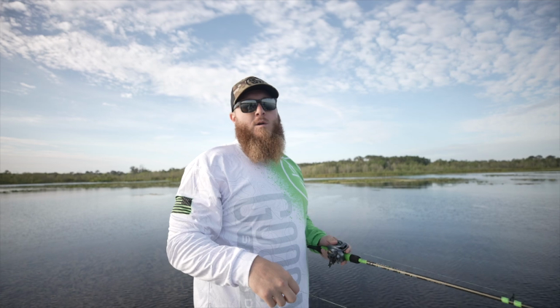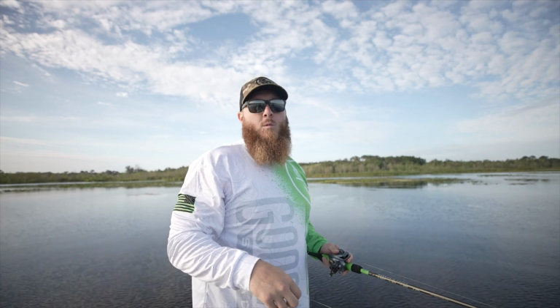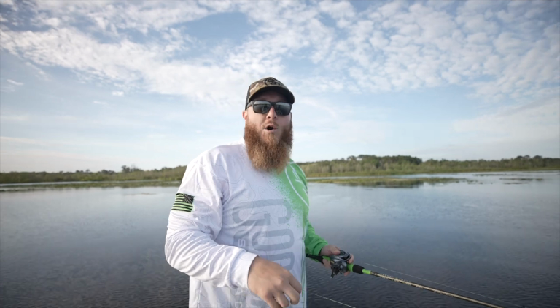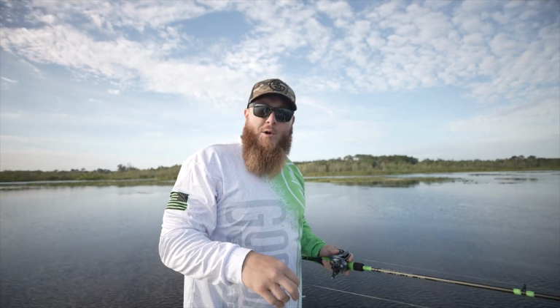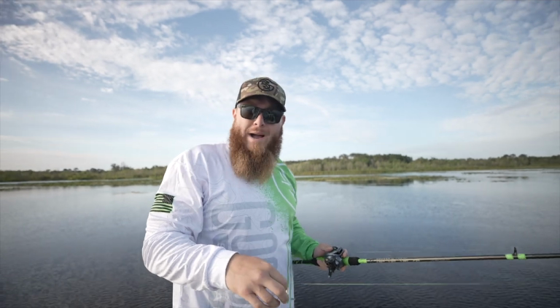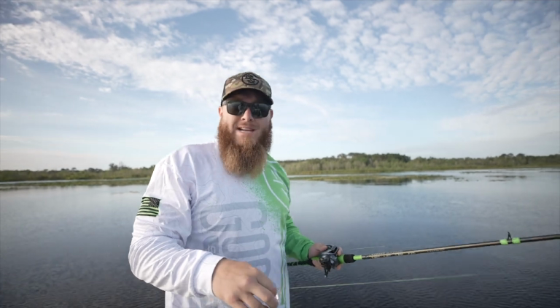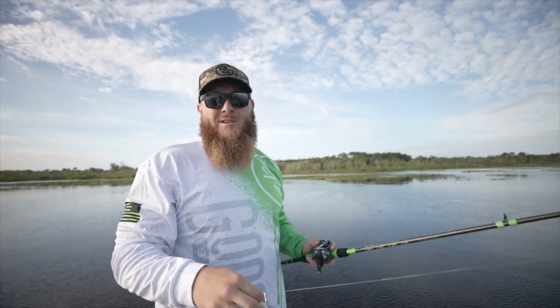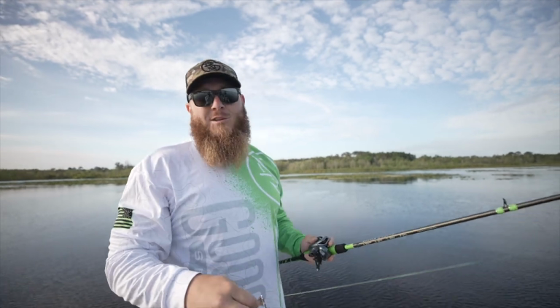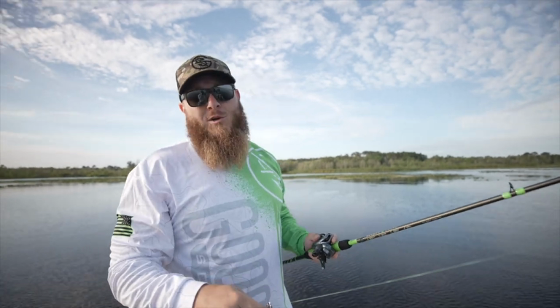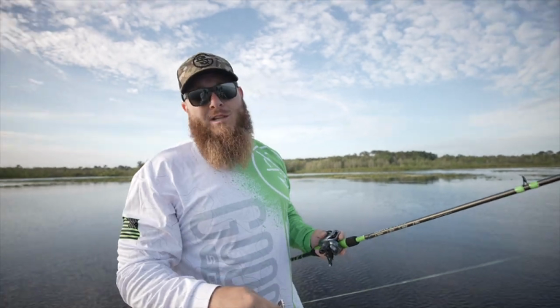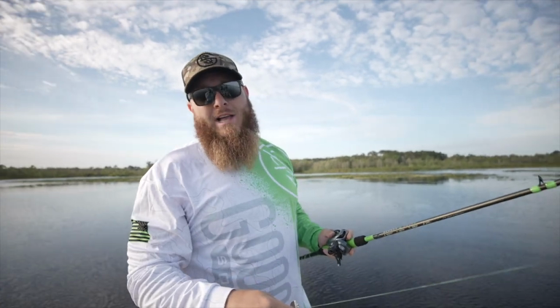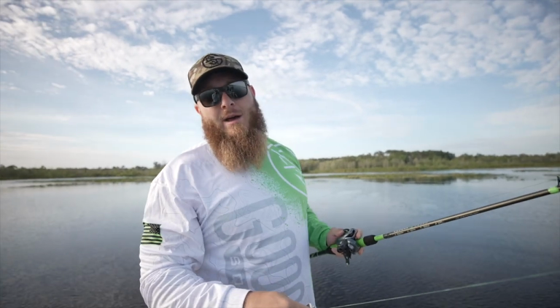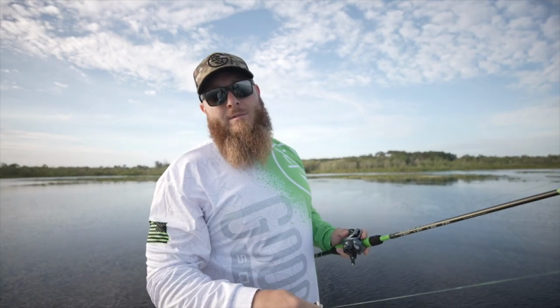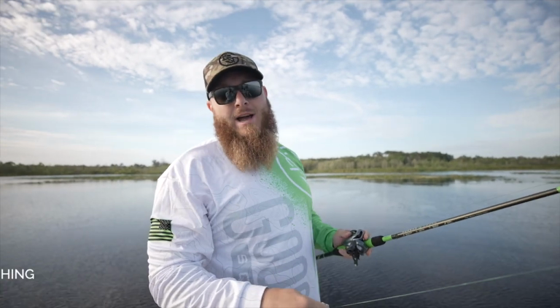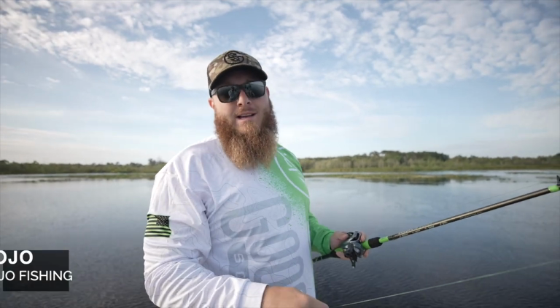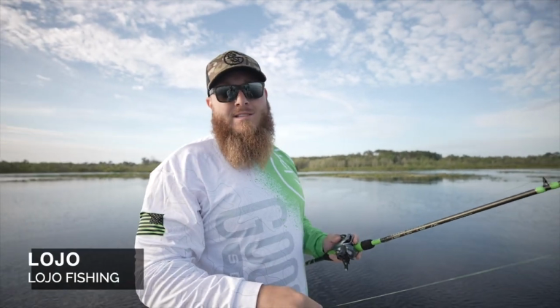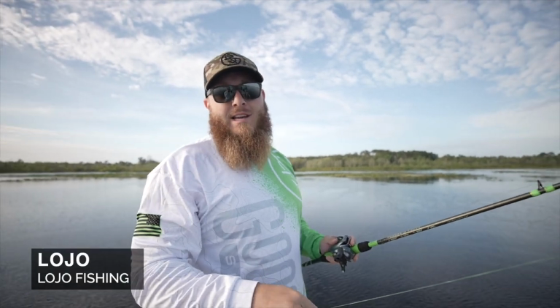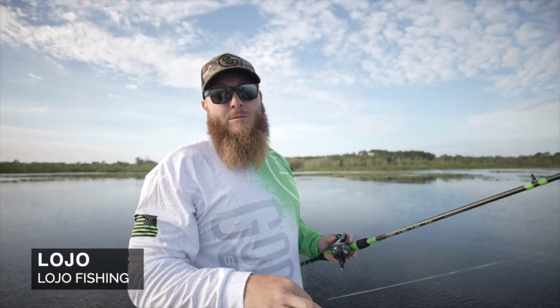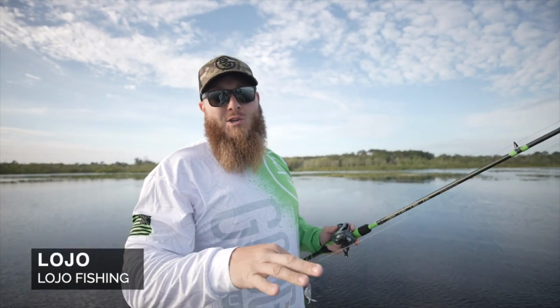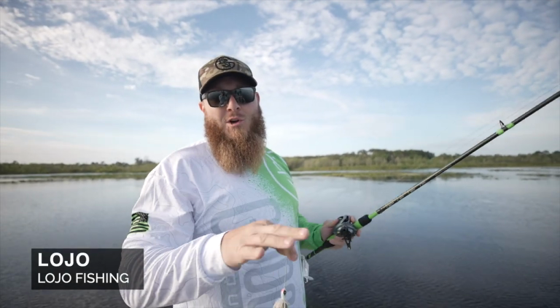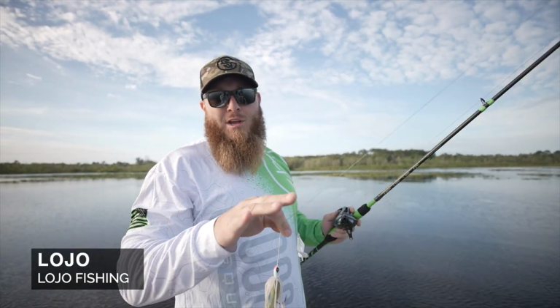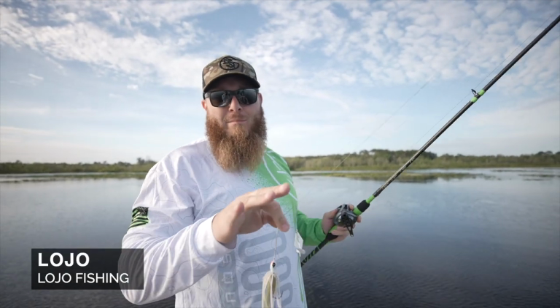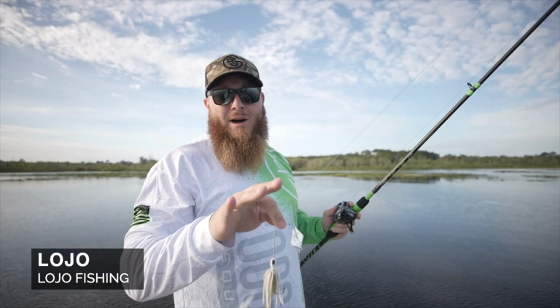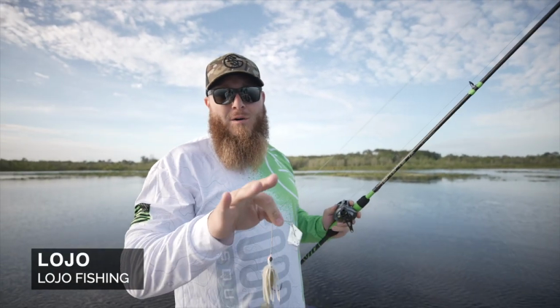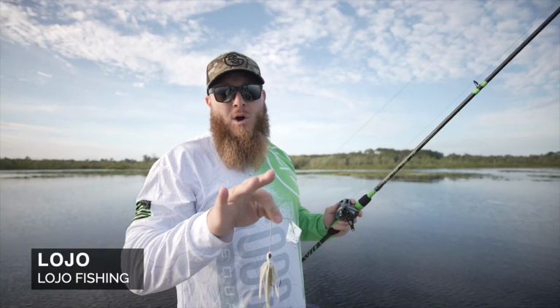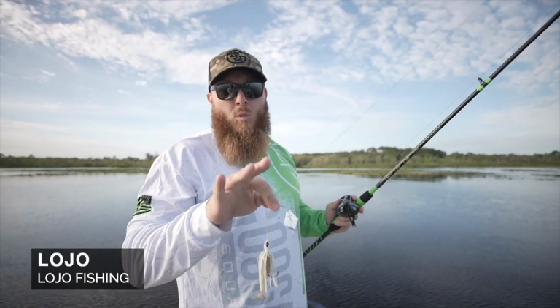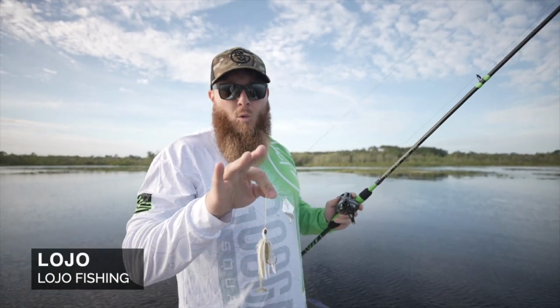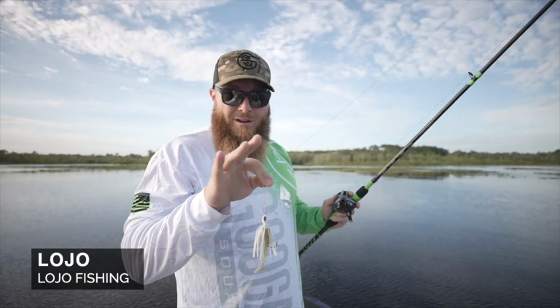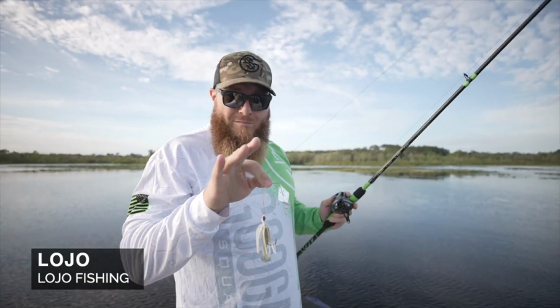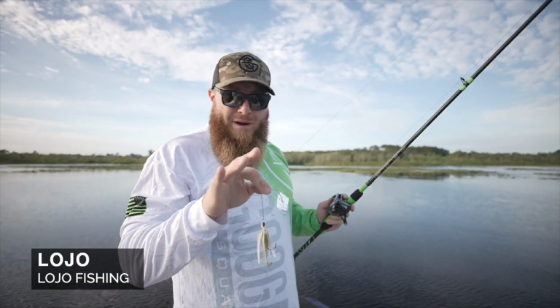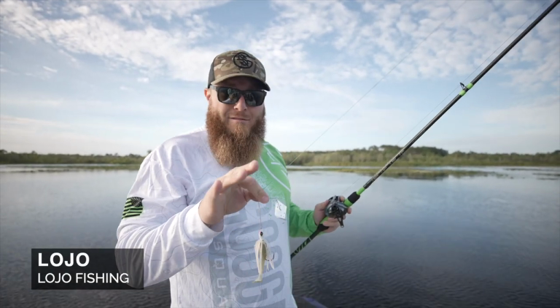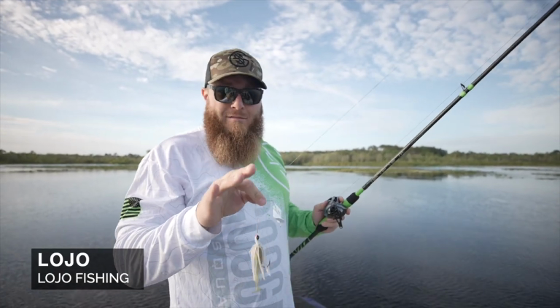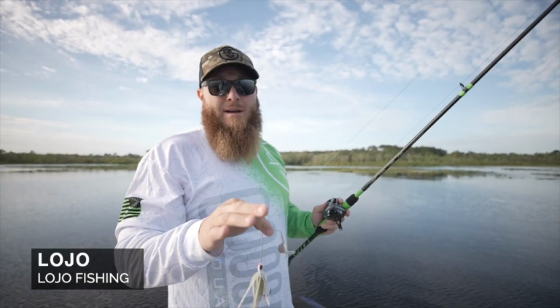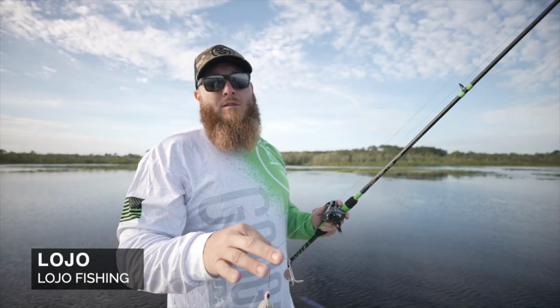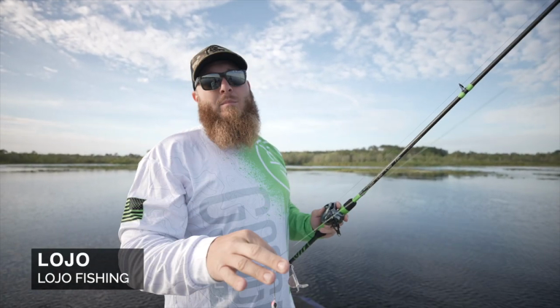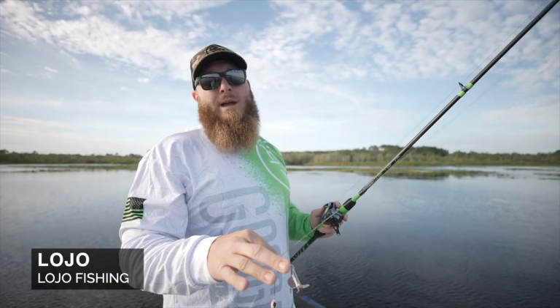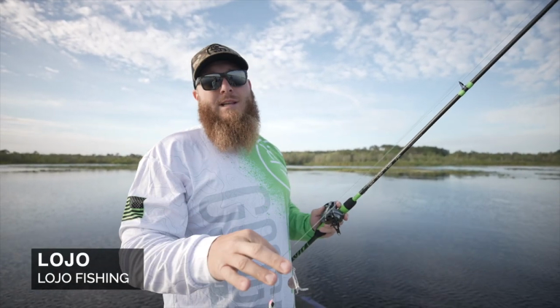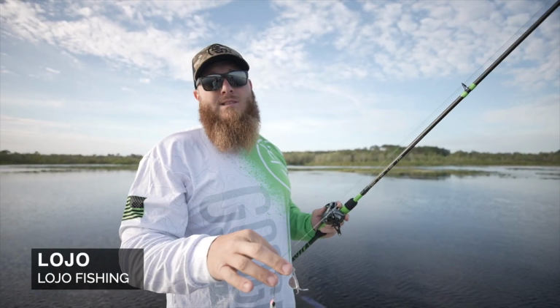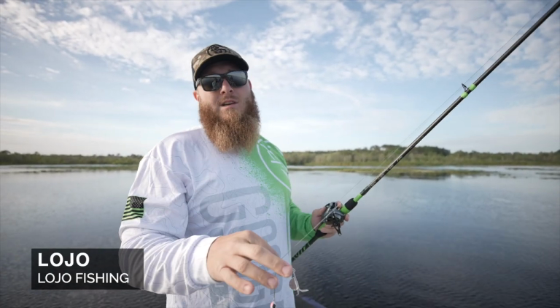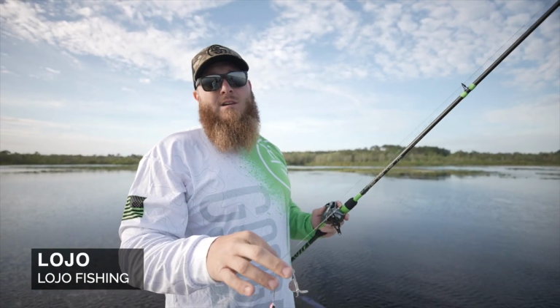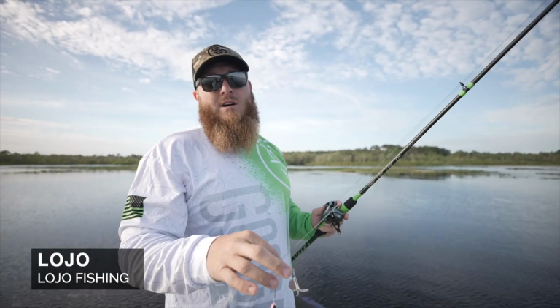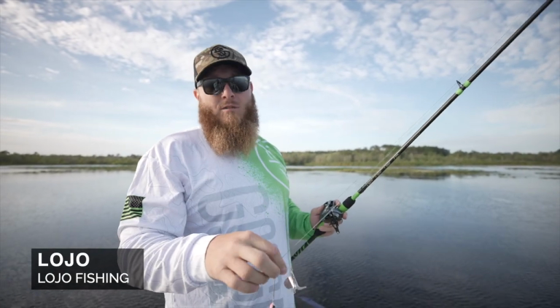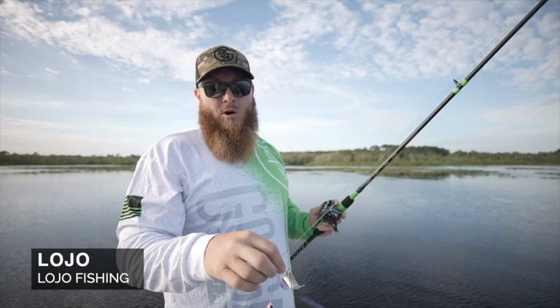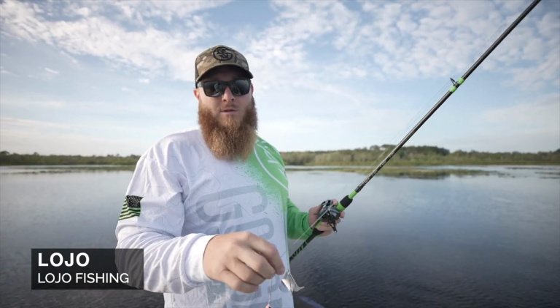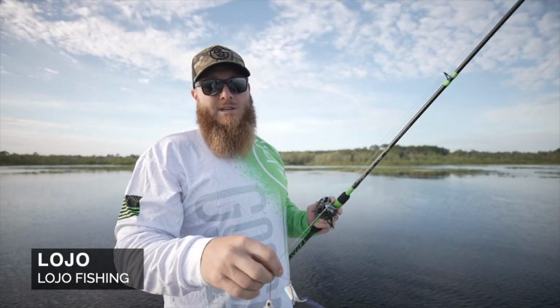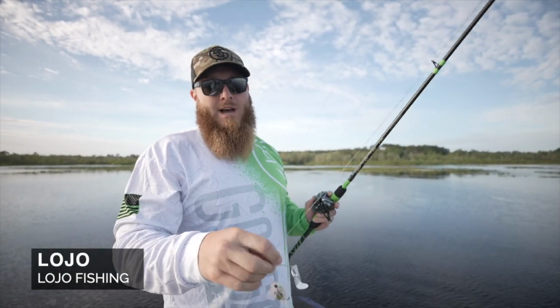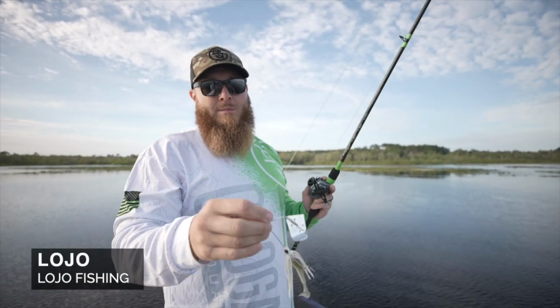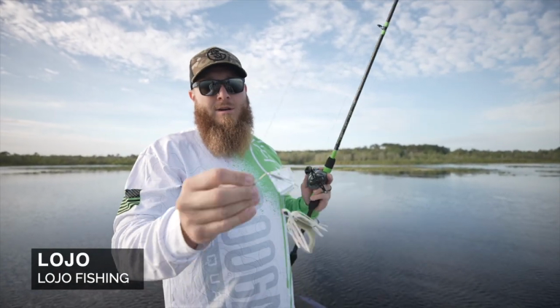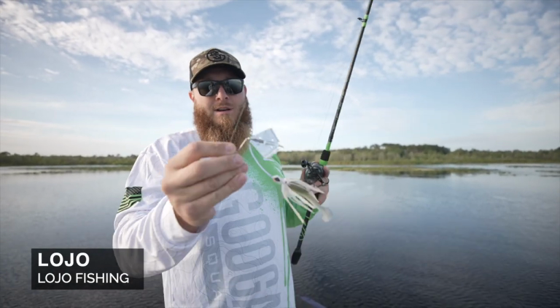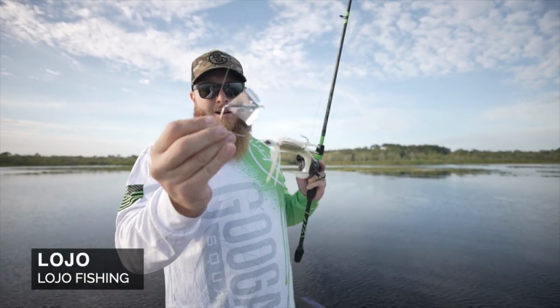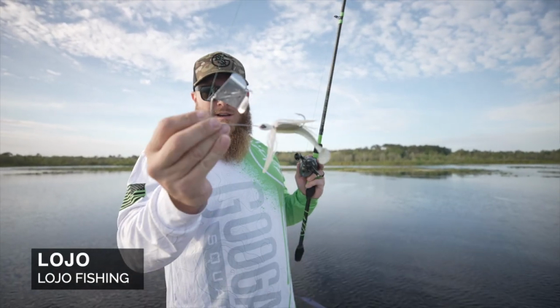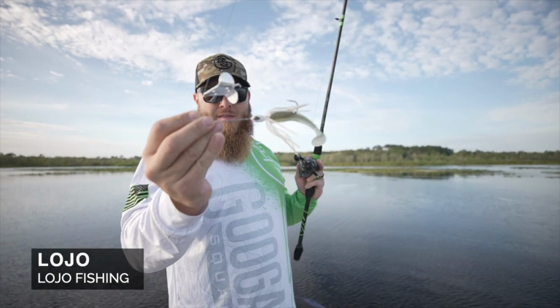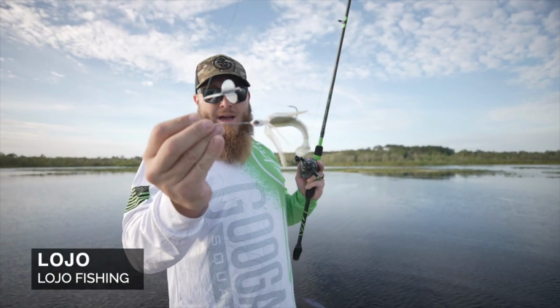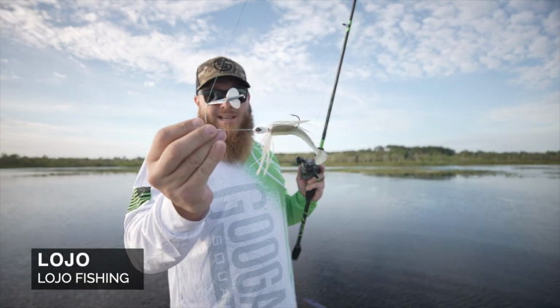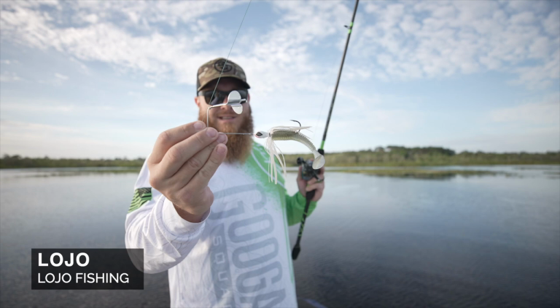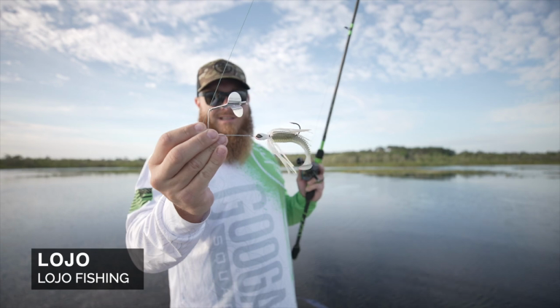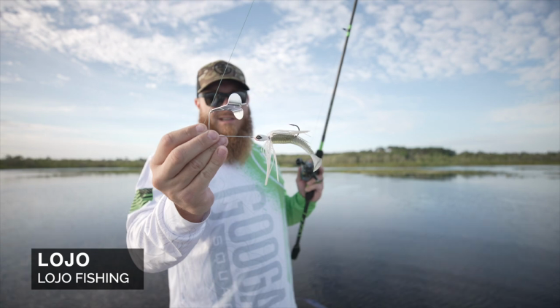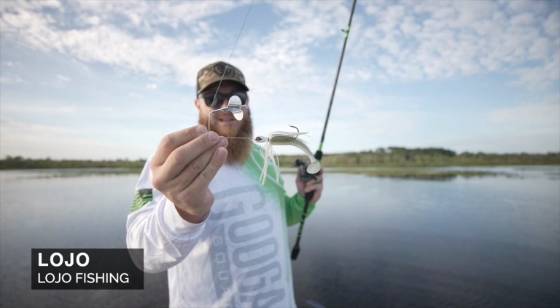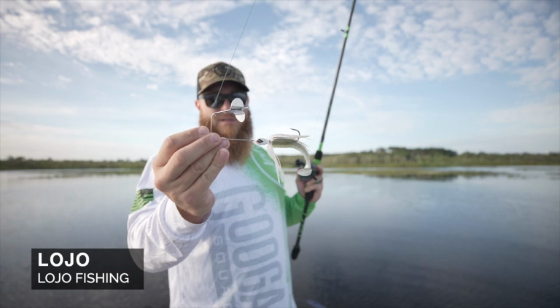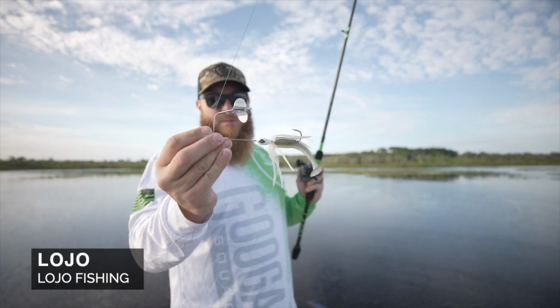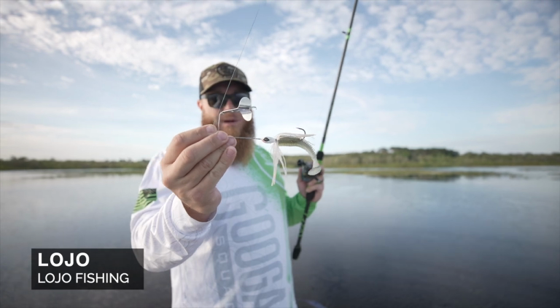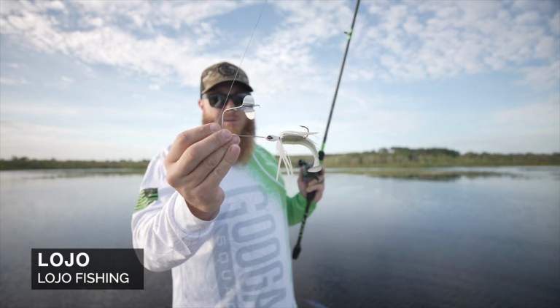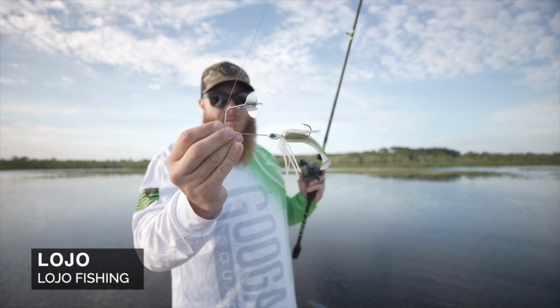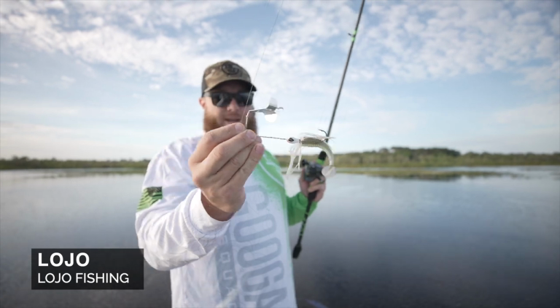Welcome back to the Guggen Lab, guys. Today we're talking about one of my favorite baits of all time, and that is the buzzbait.